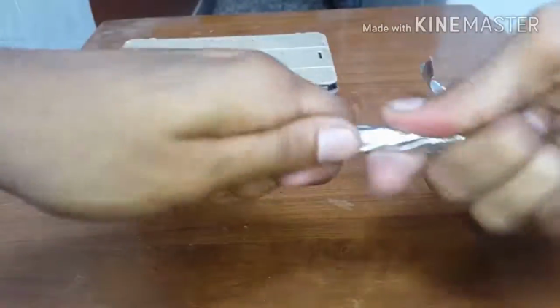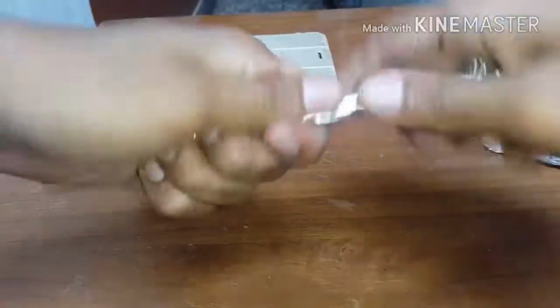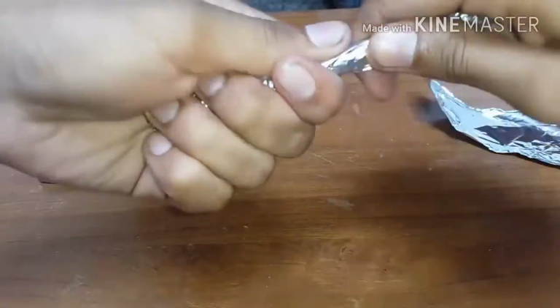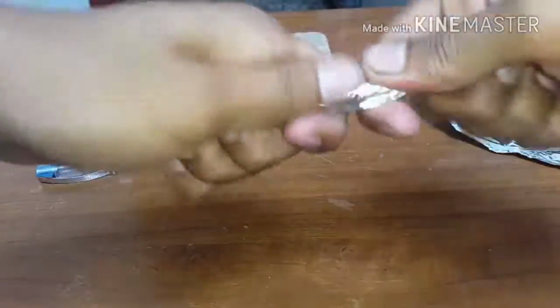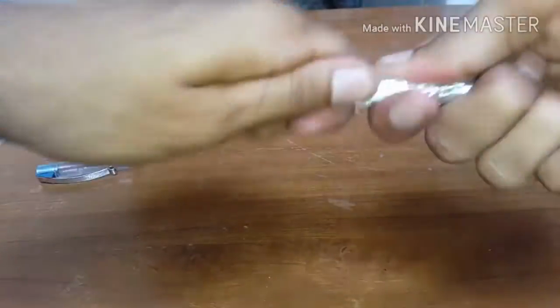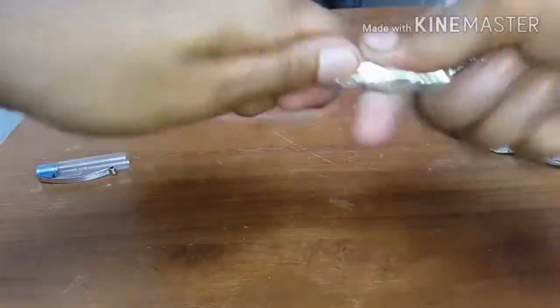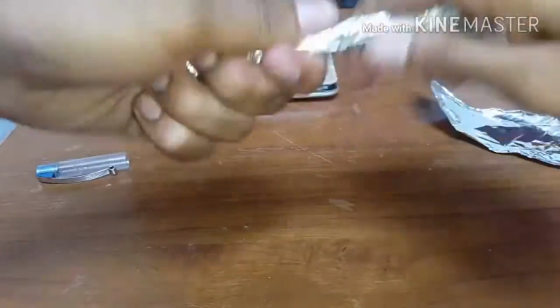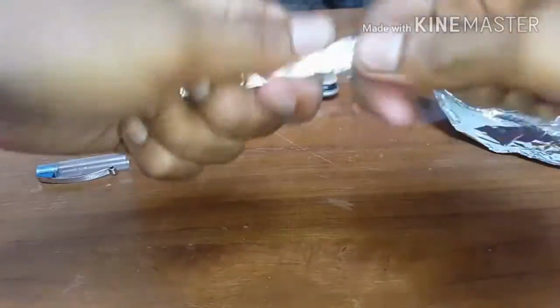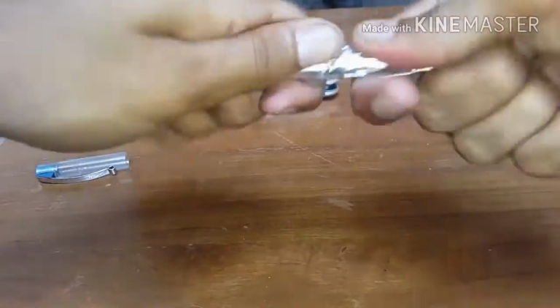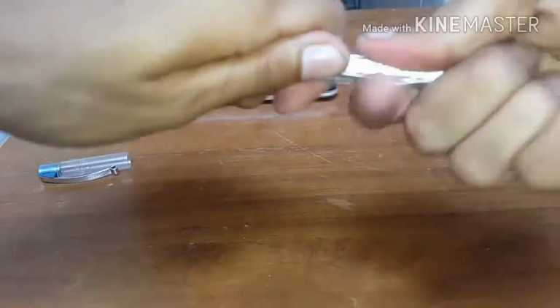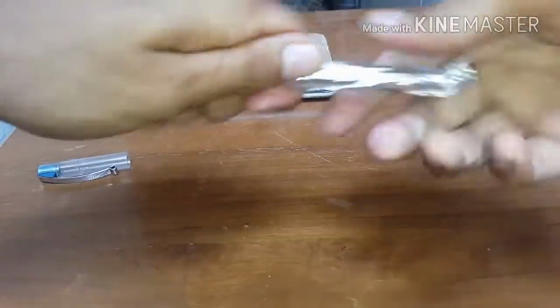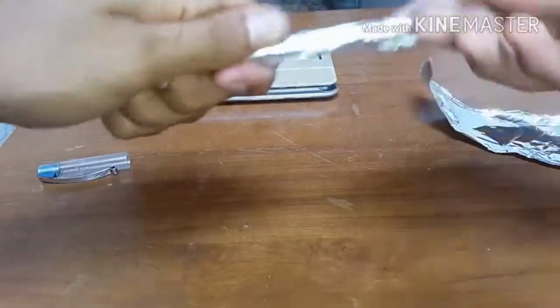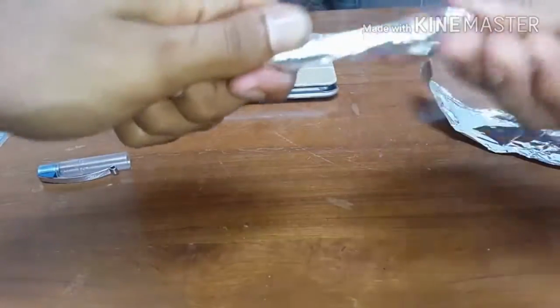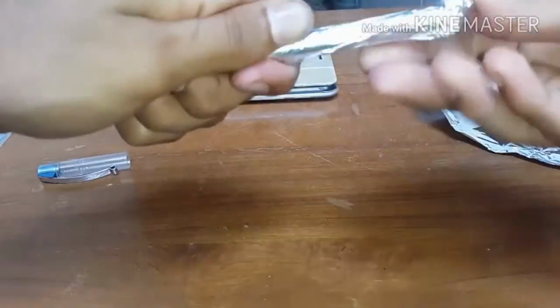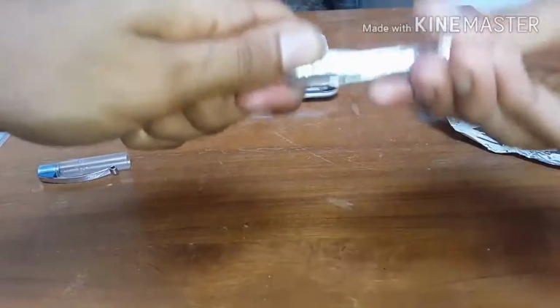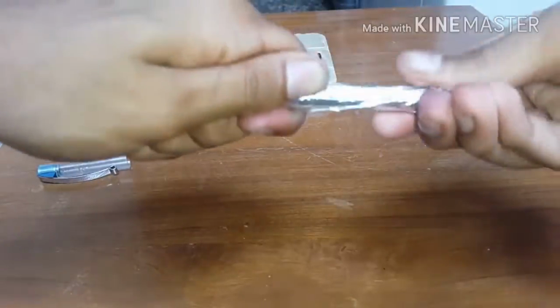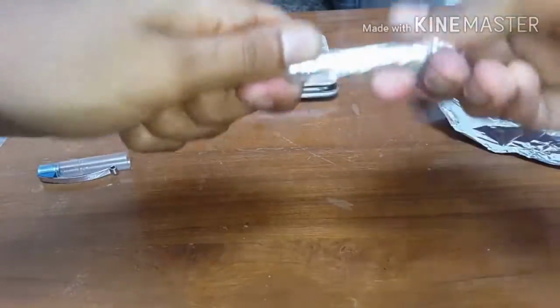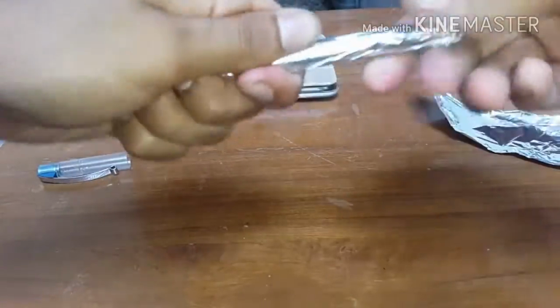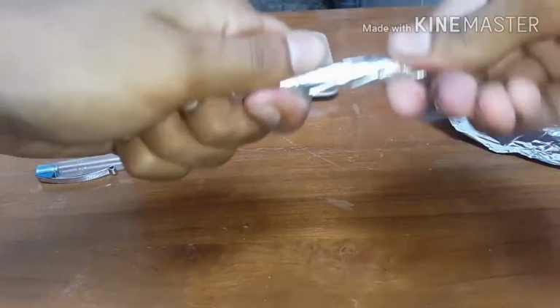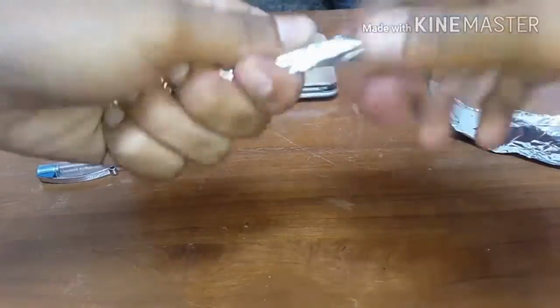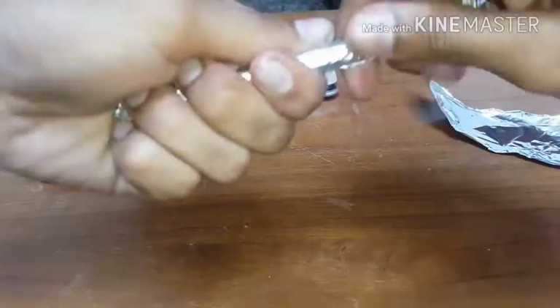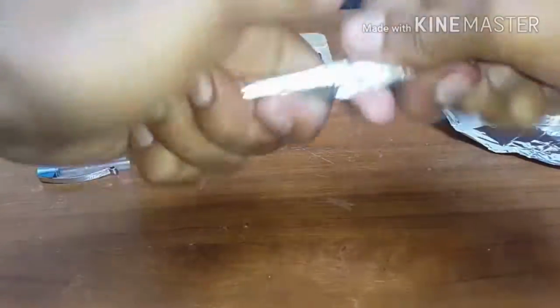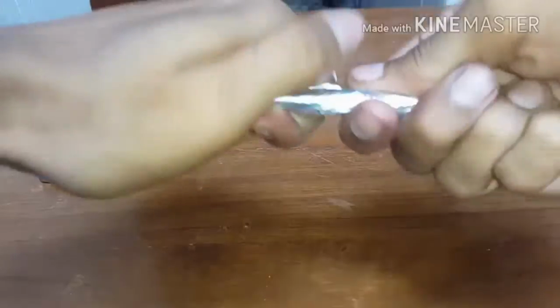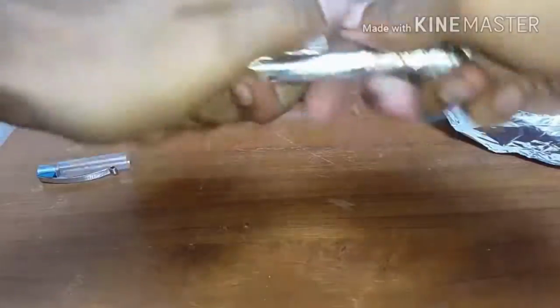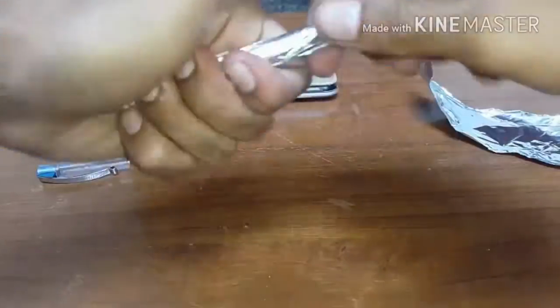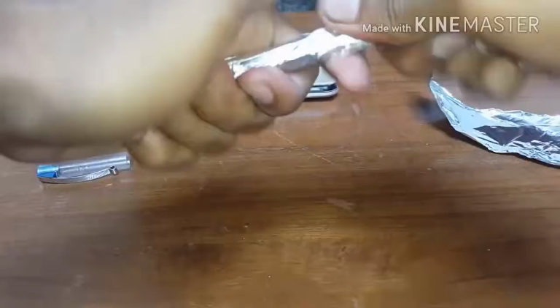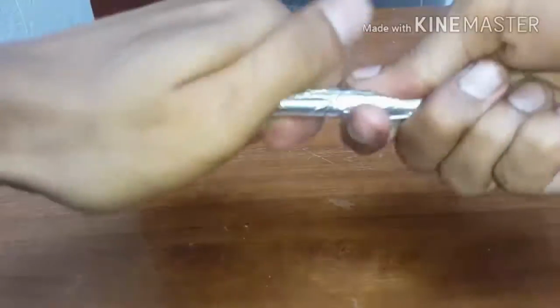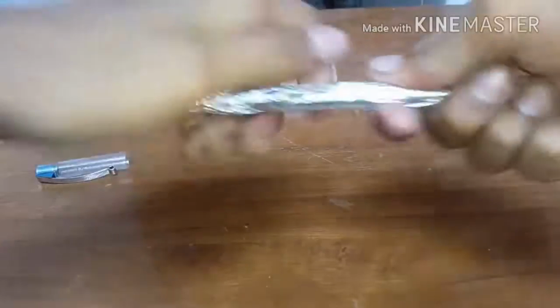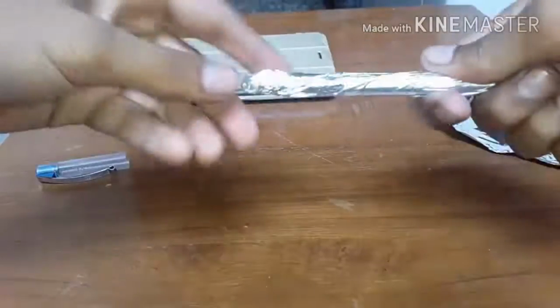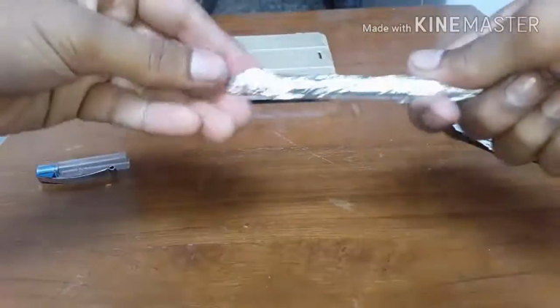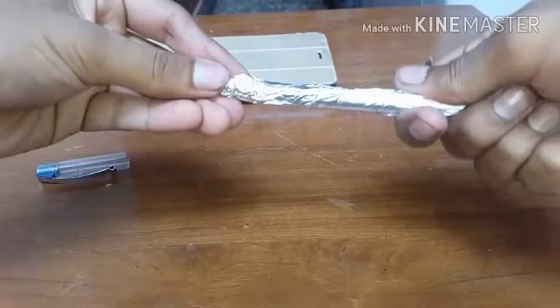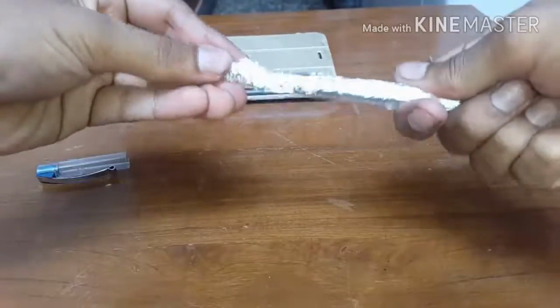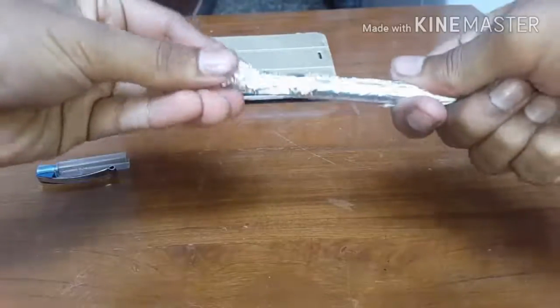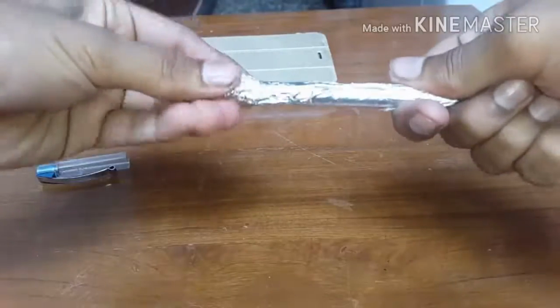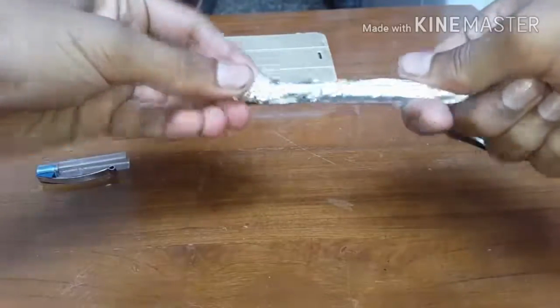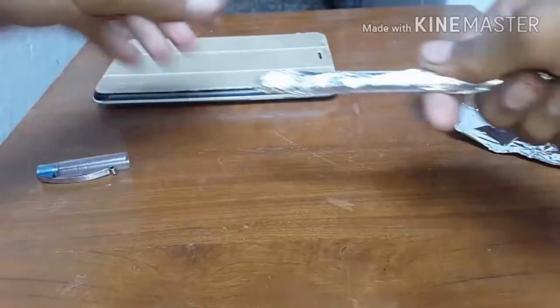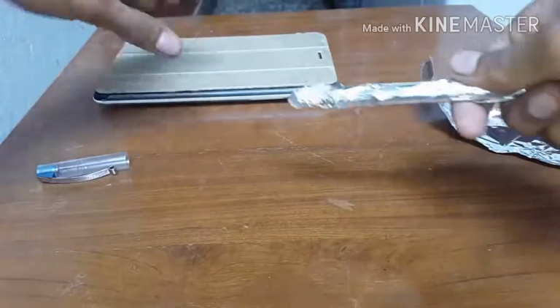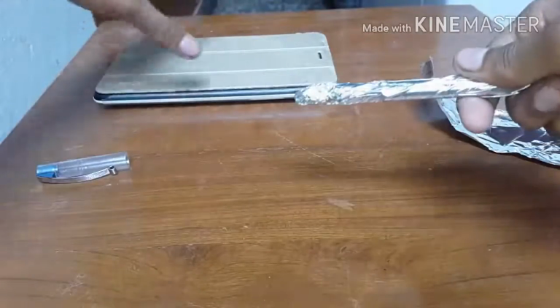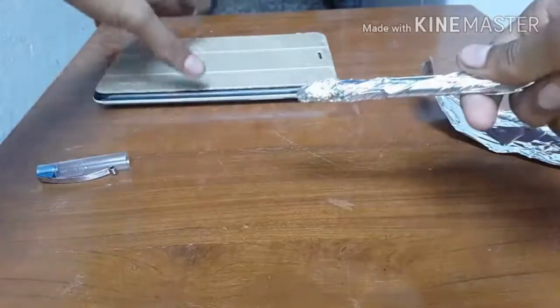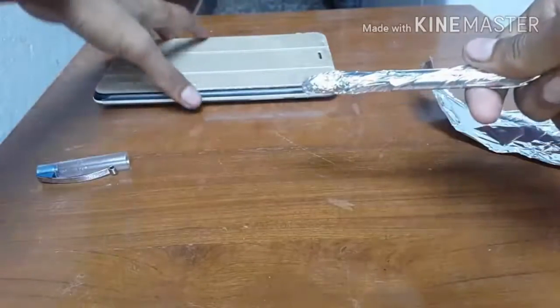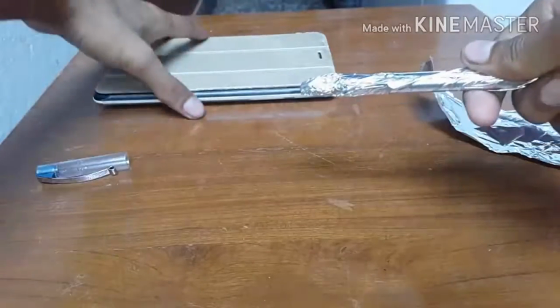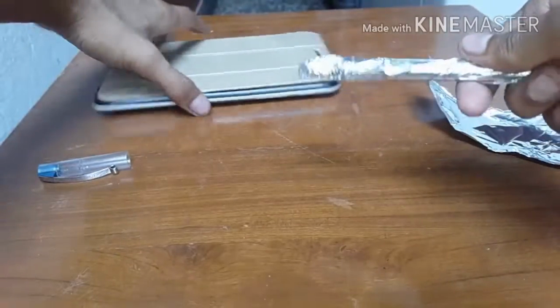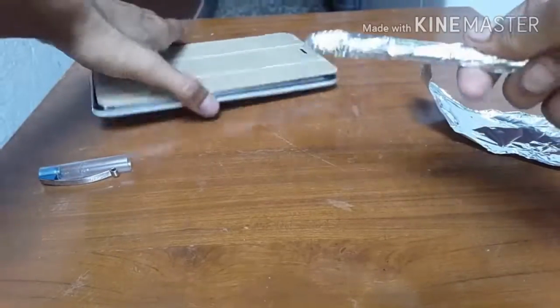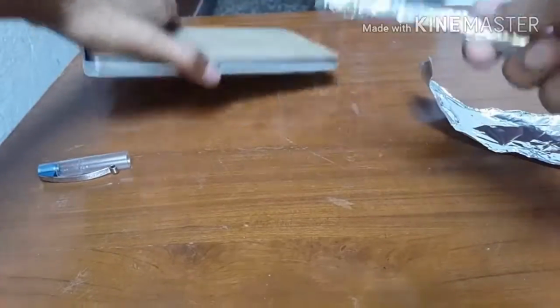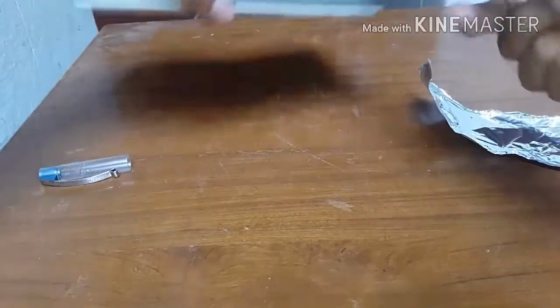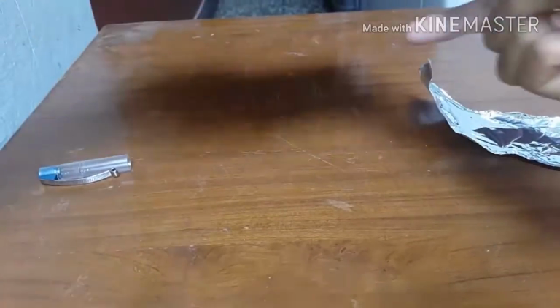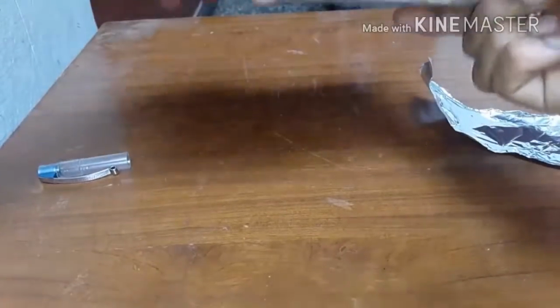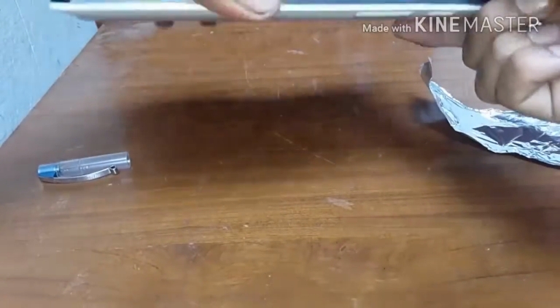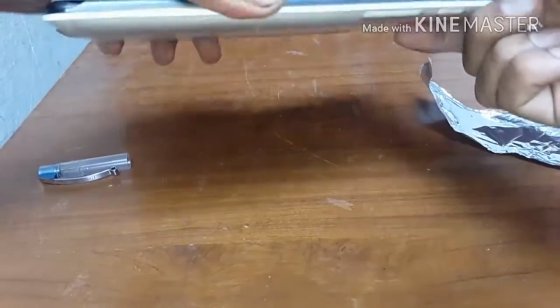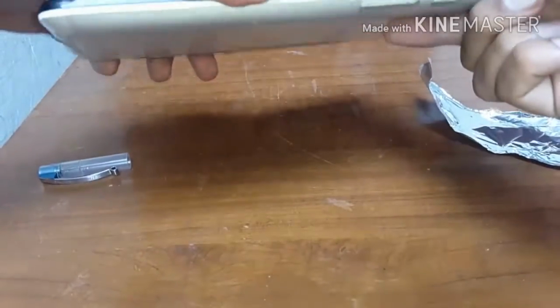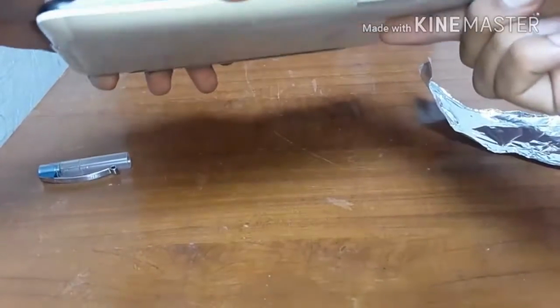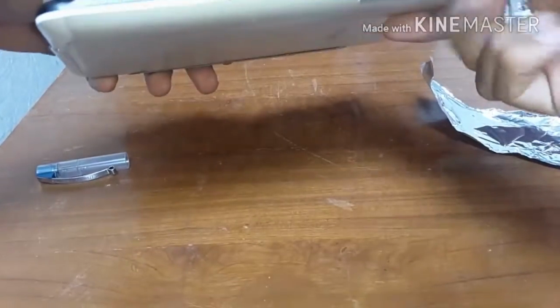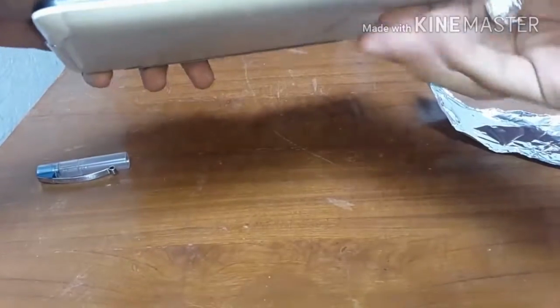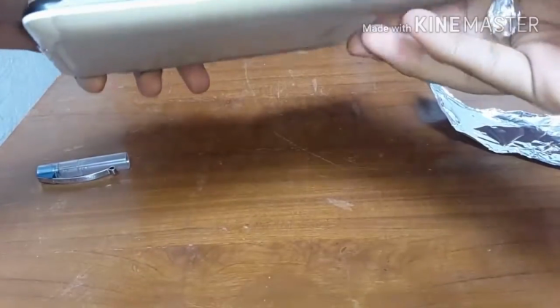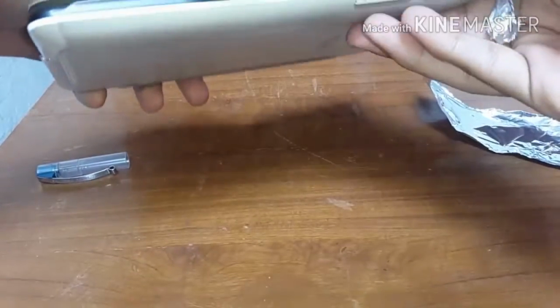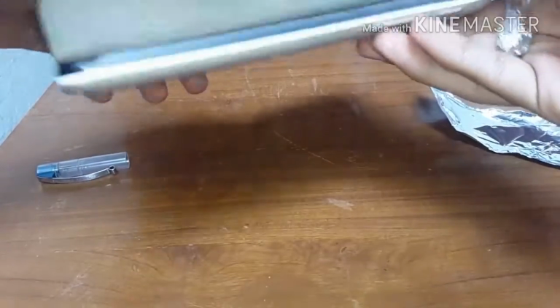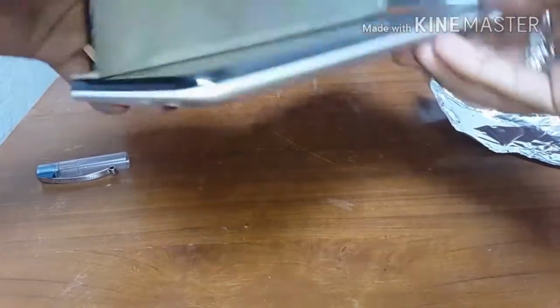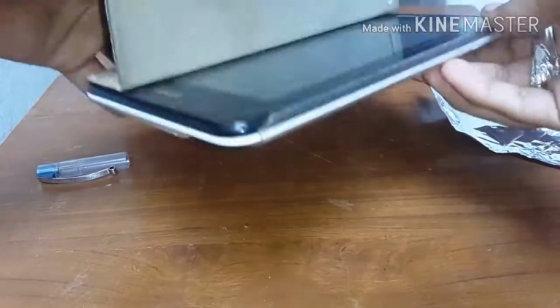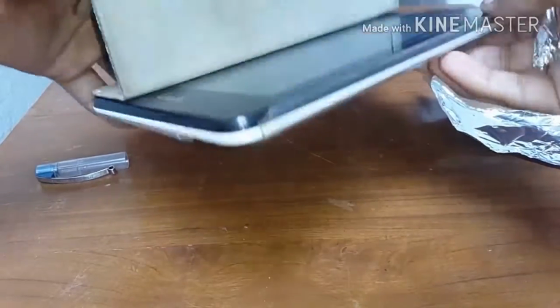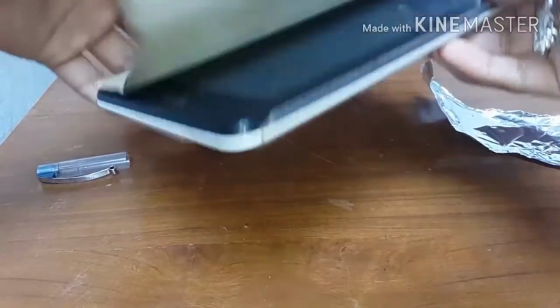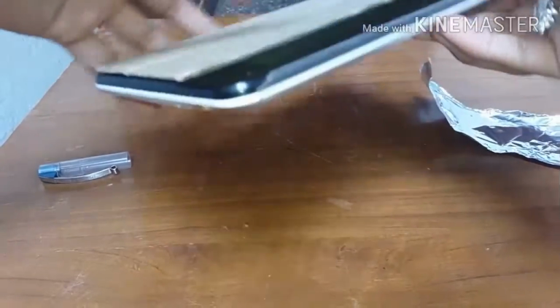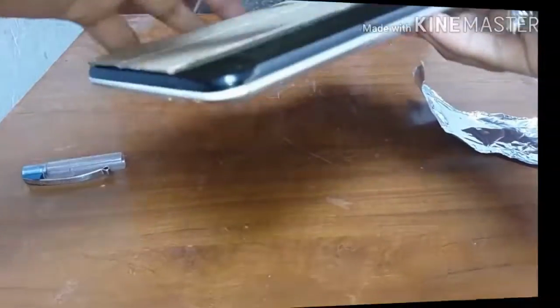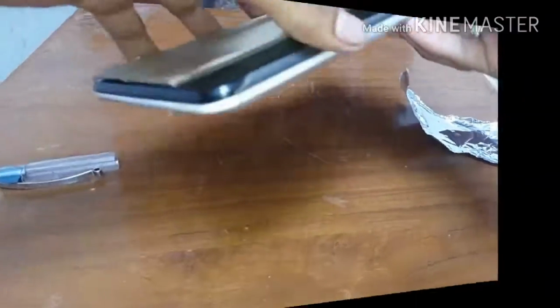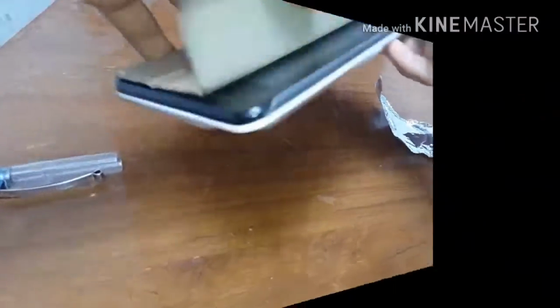Once you're done making the touch pen for your device, you can try it across different touch devices like I am doing.